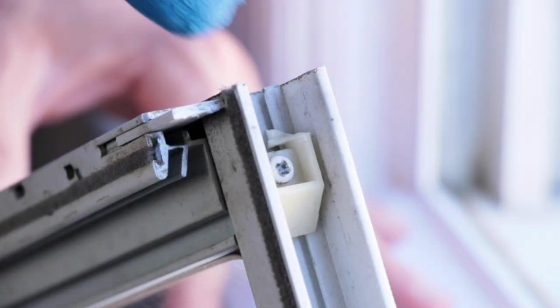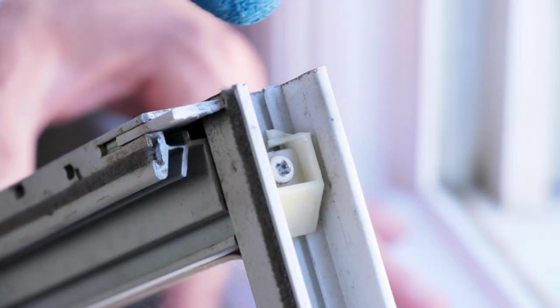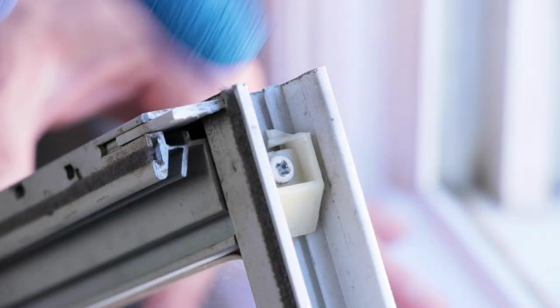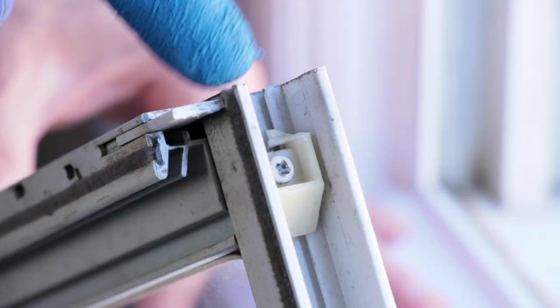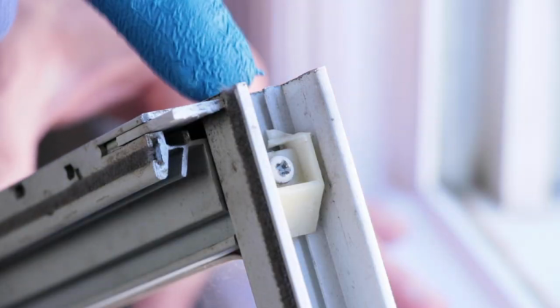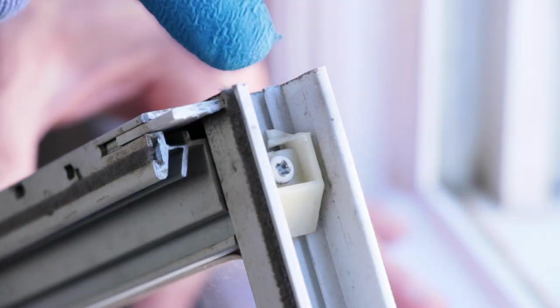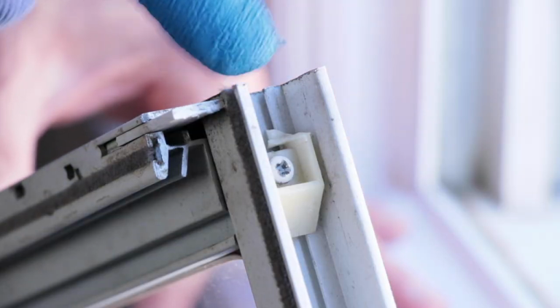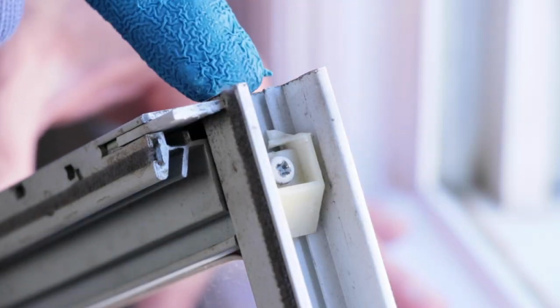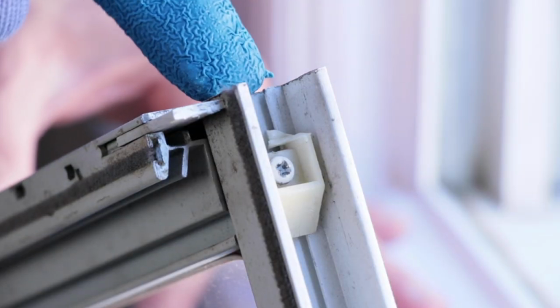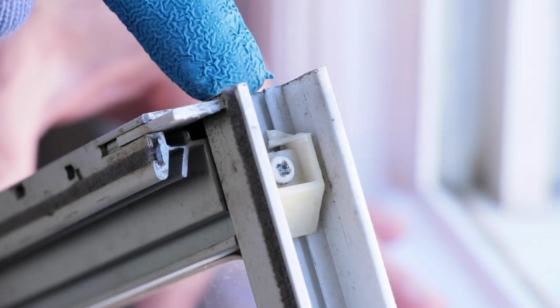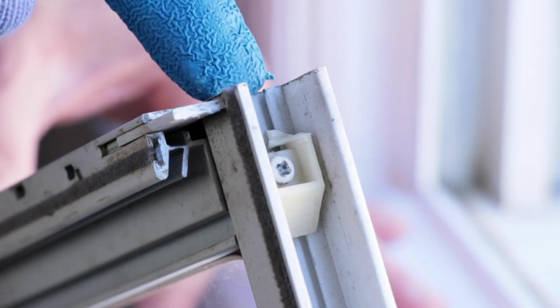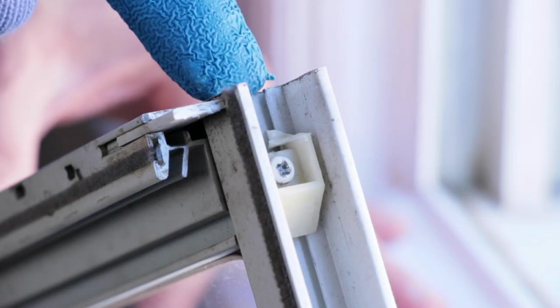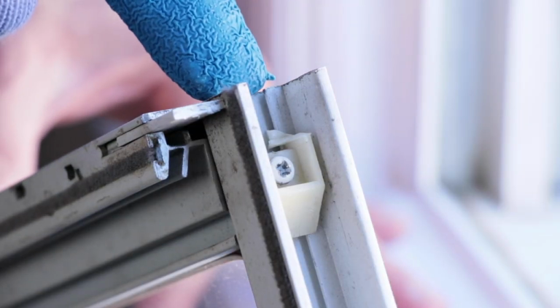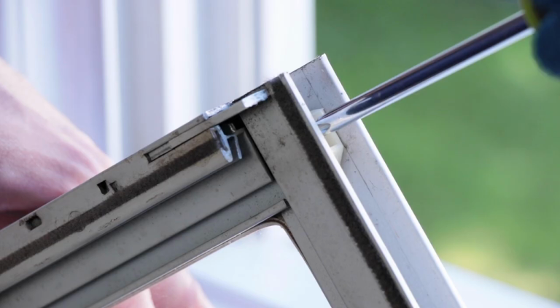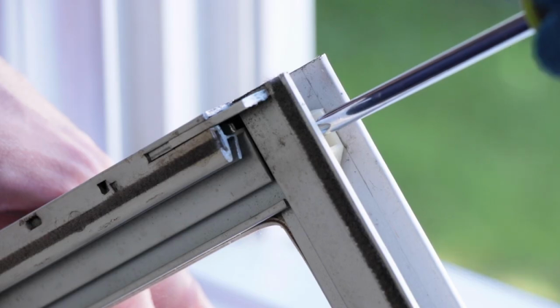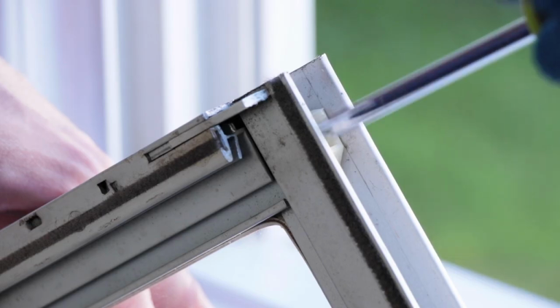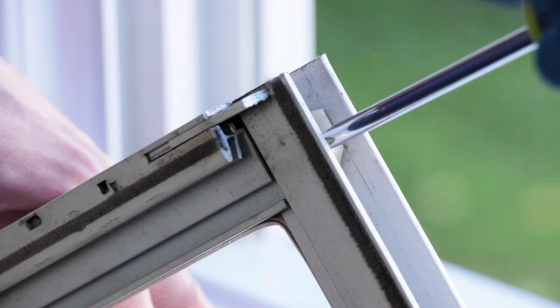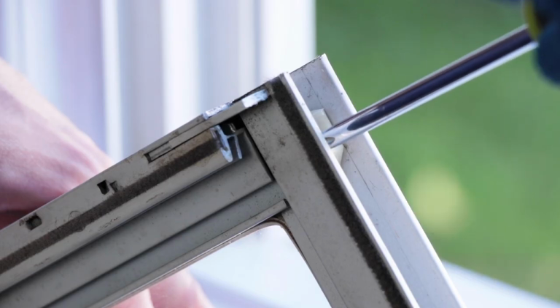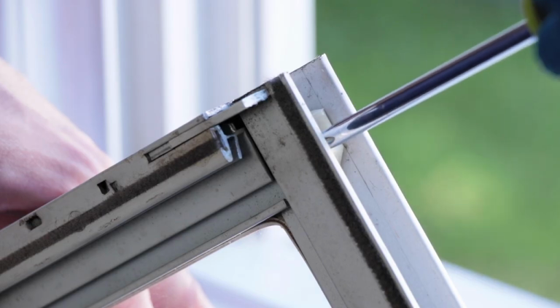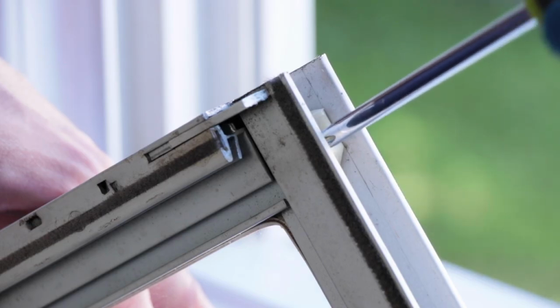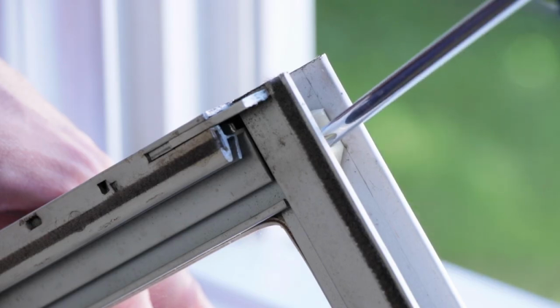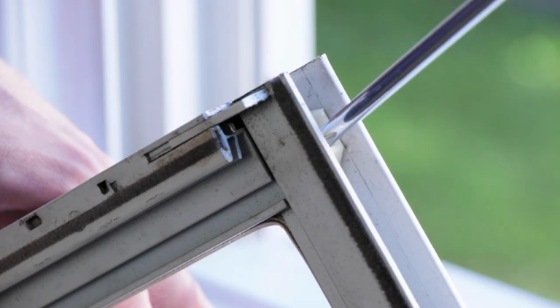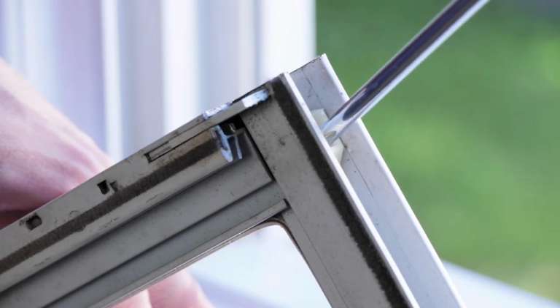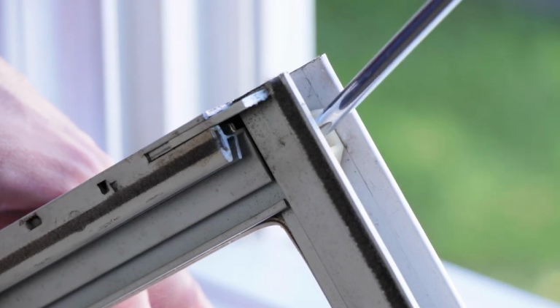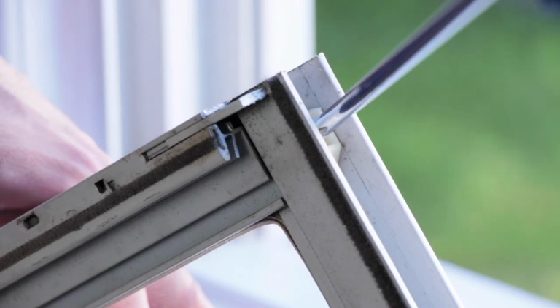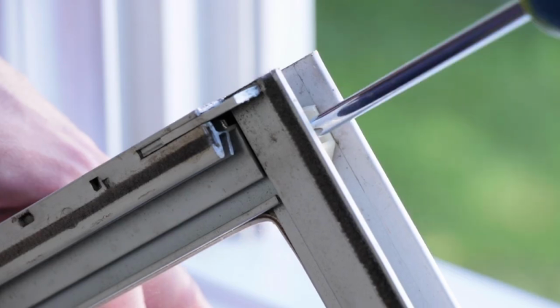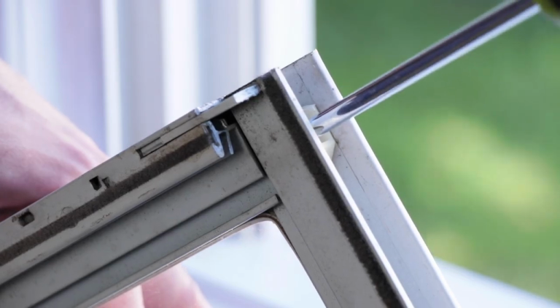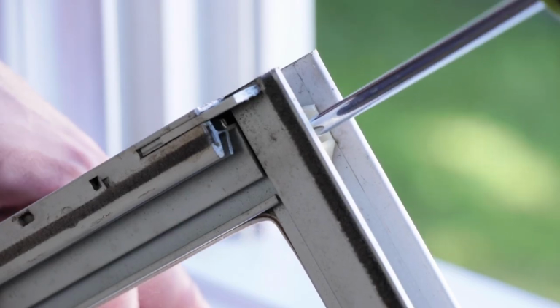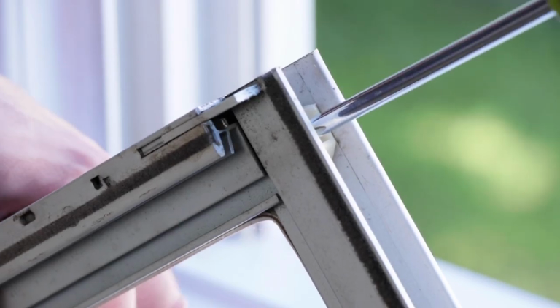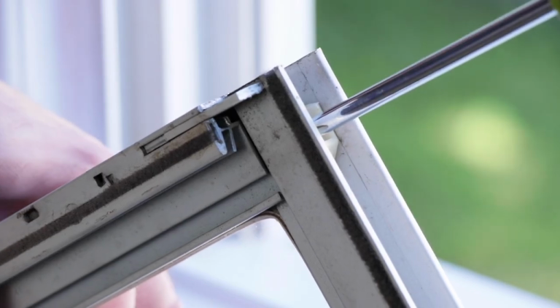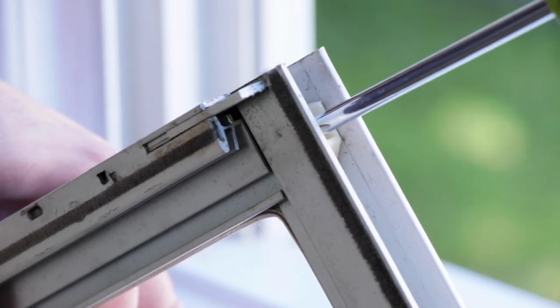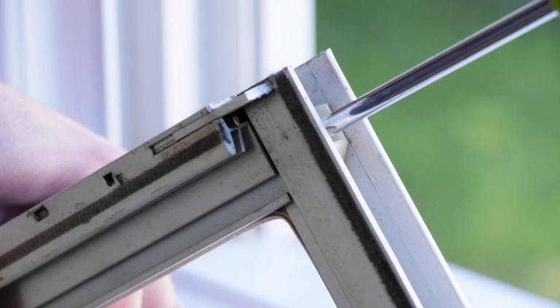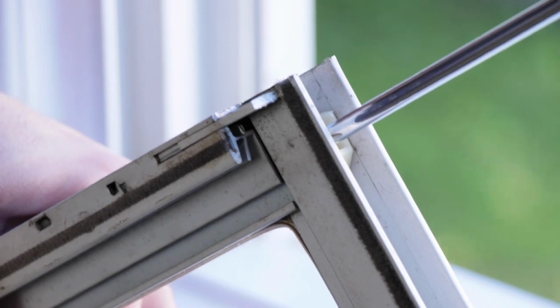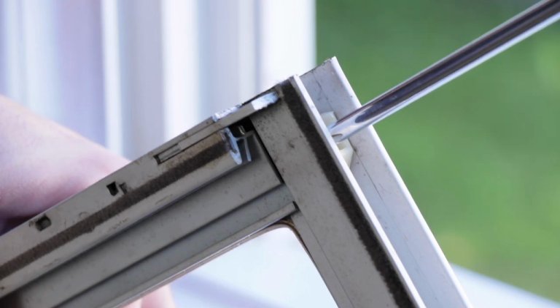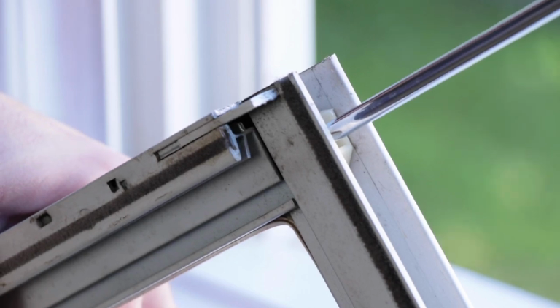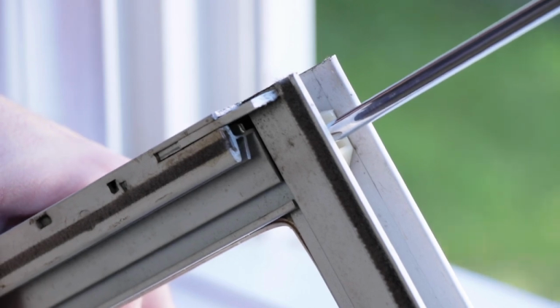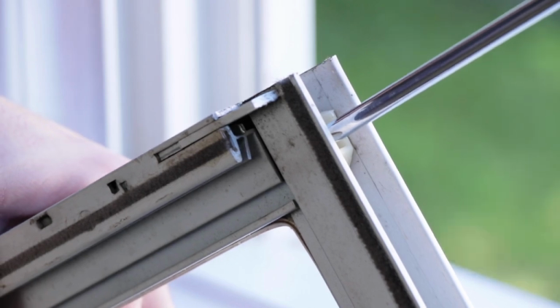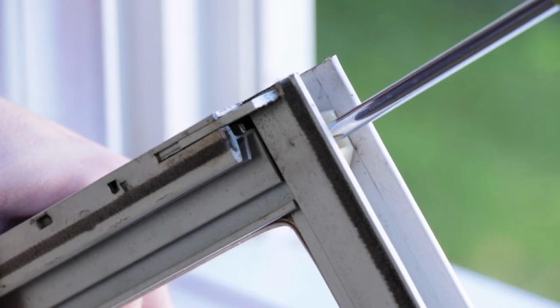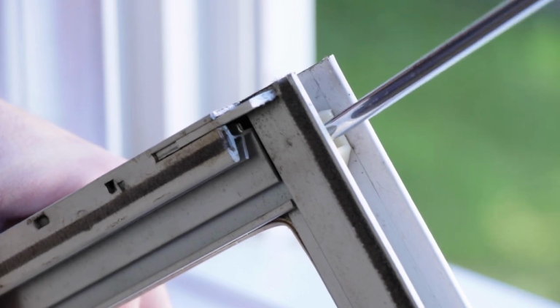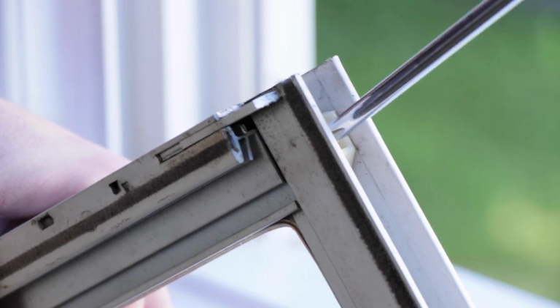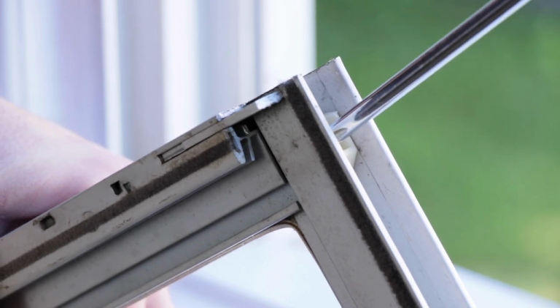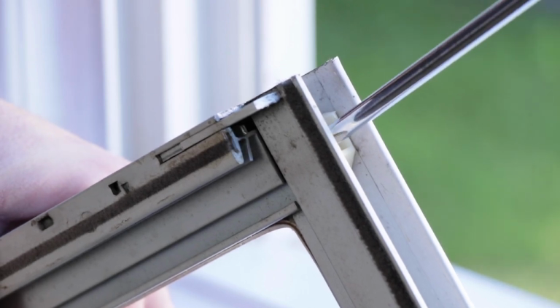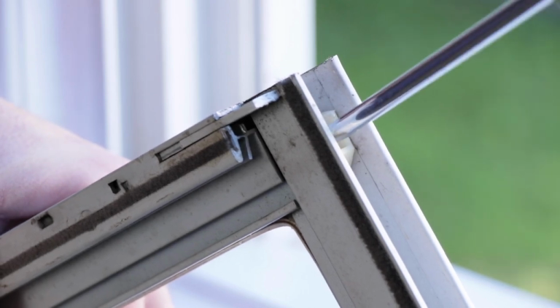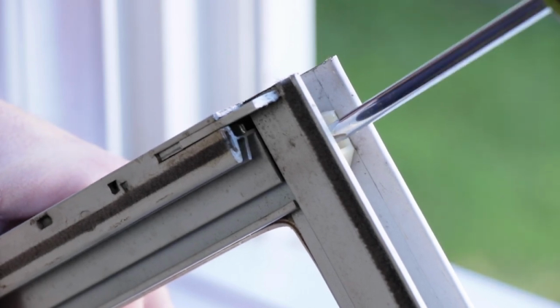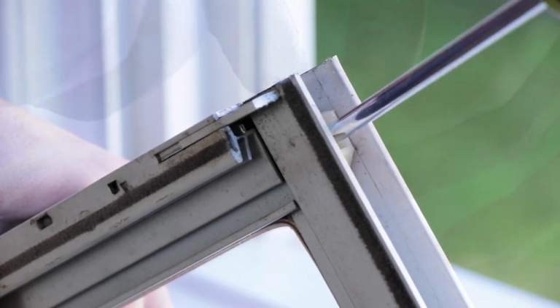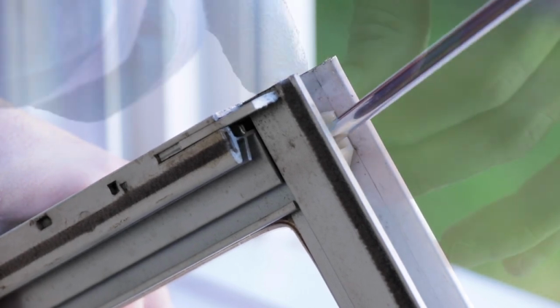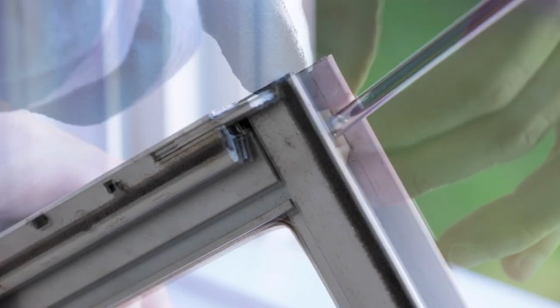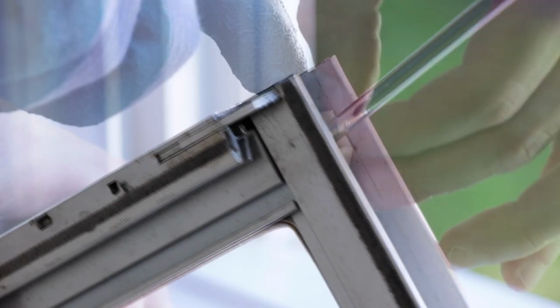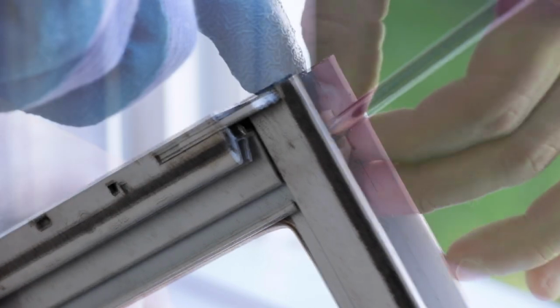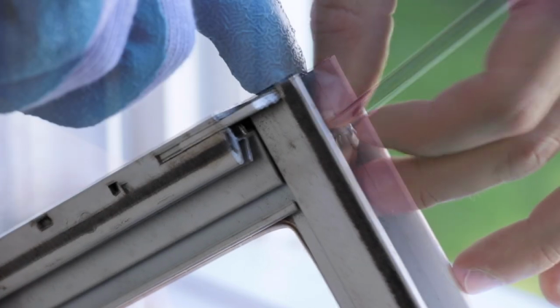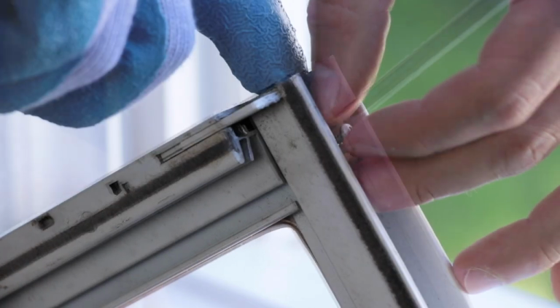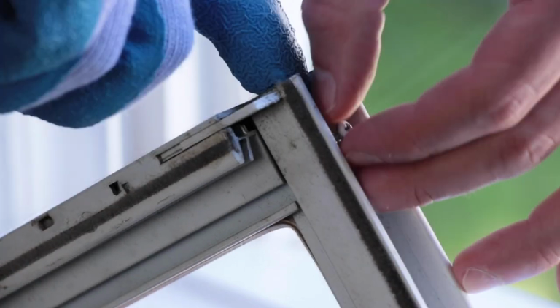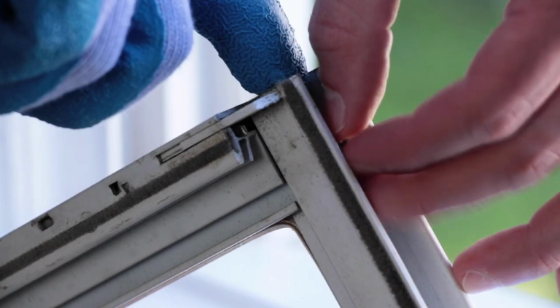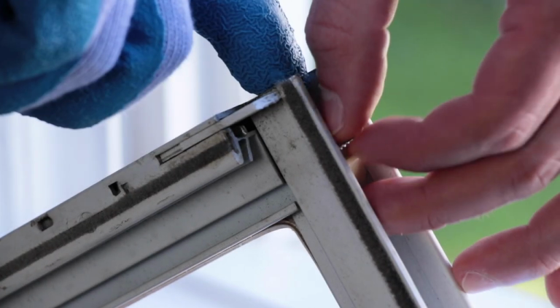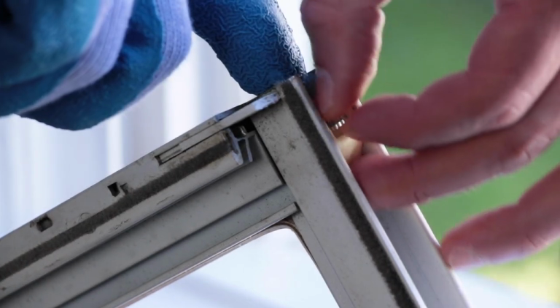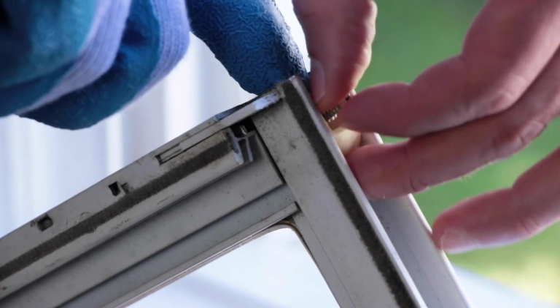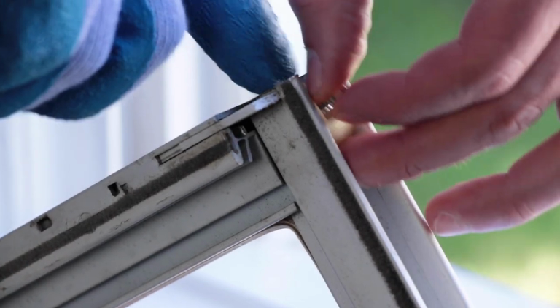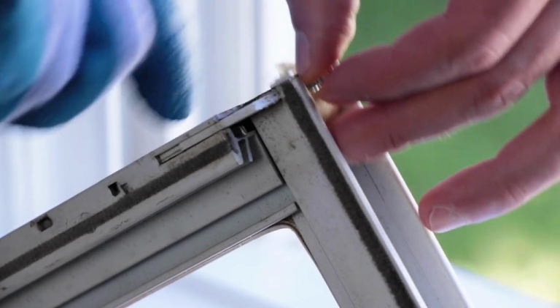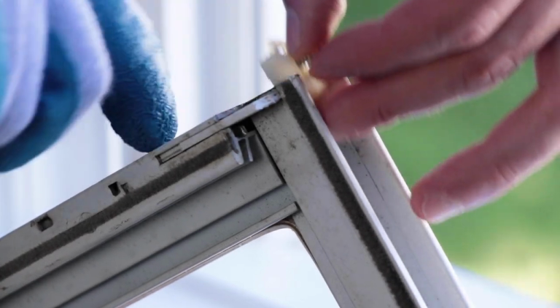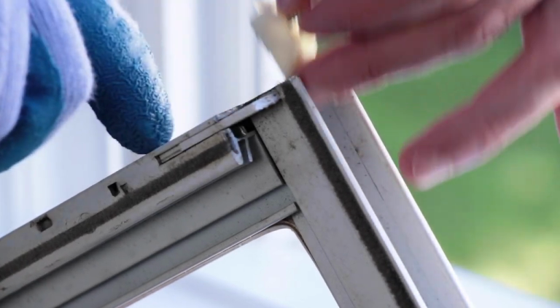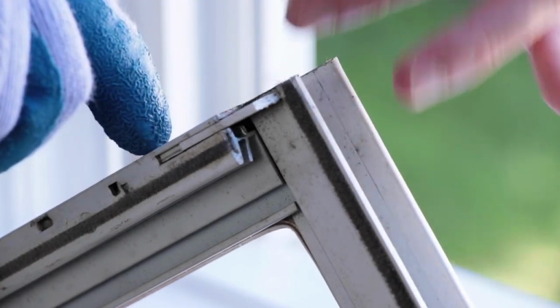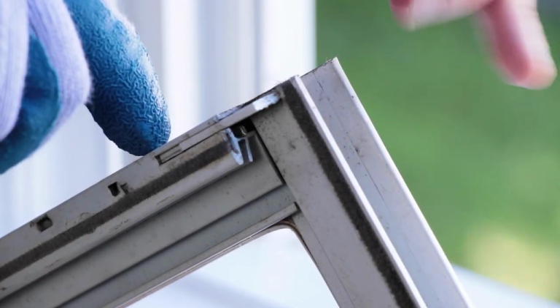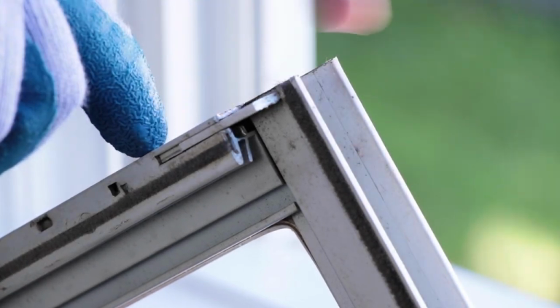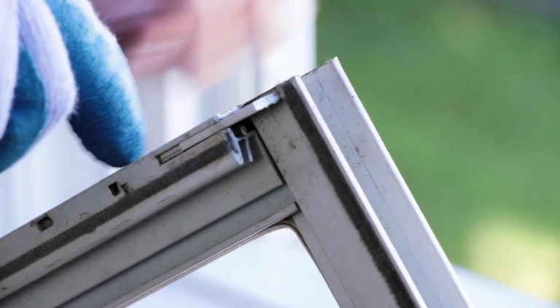Normally, the guide is held in place with a Phillips screw. Remove this screw from the frame carefully so that the unit does not come apart at the corner.